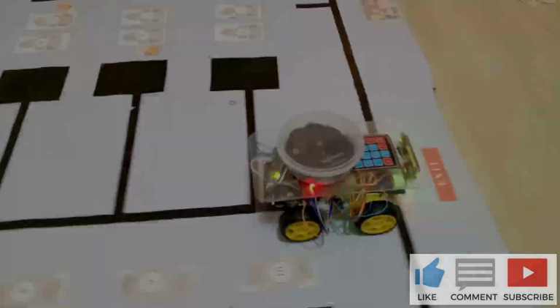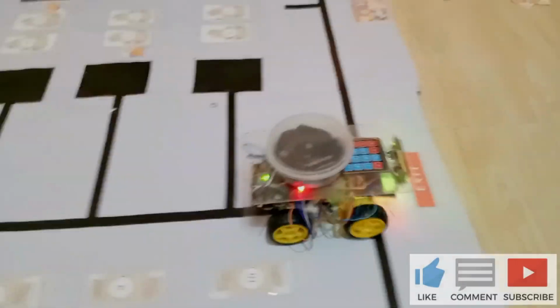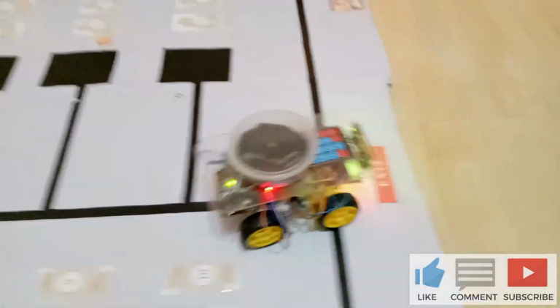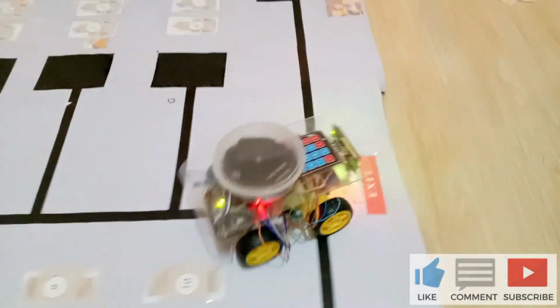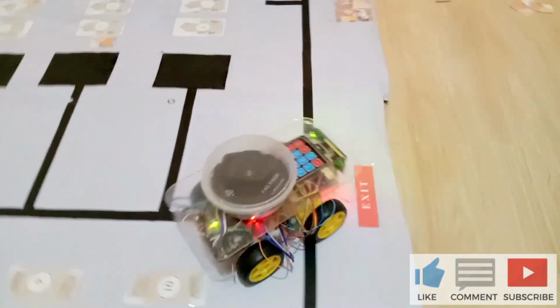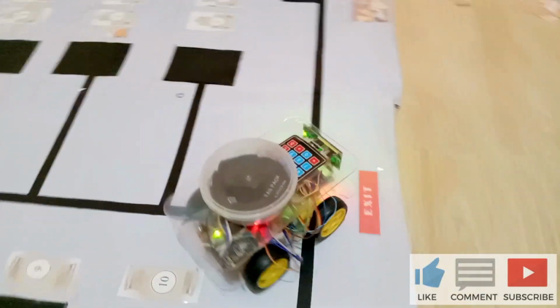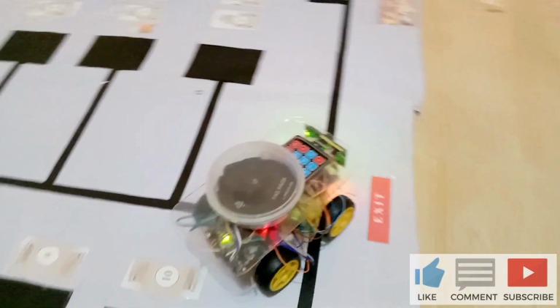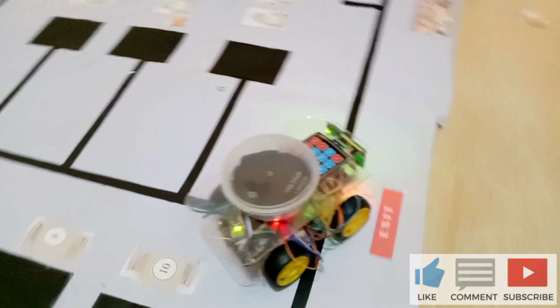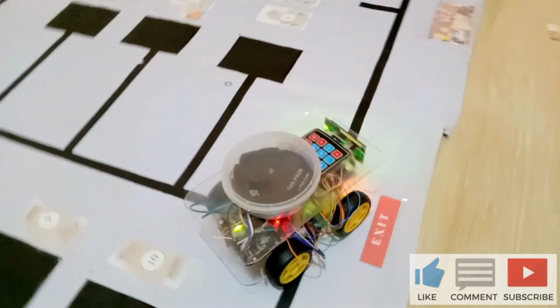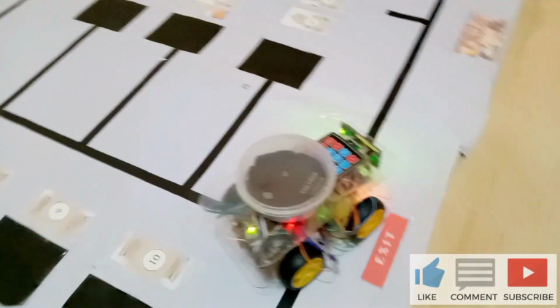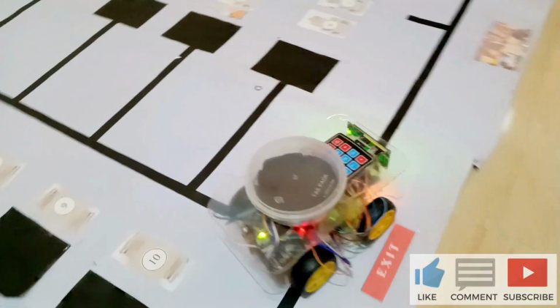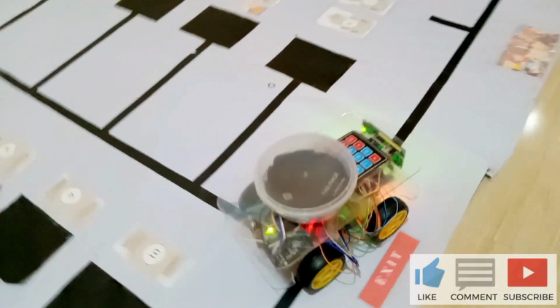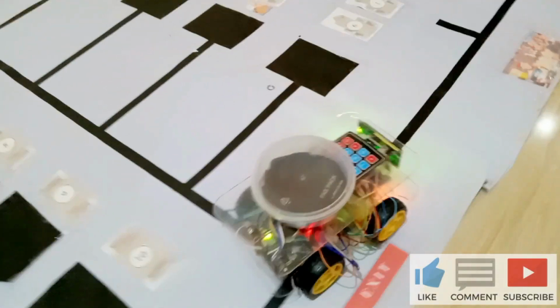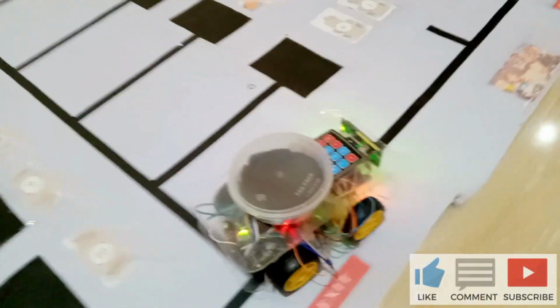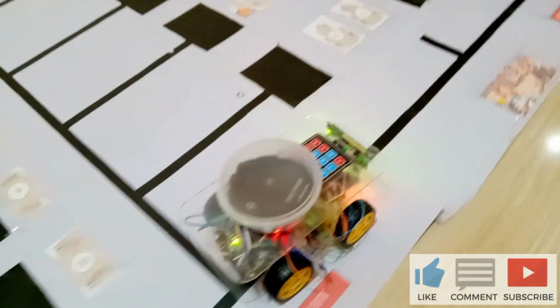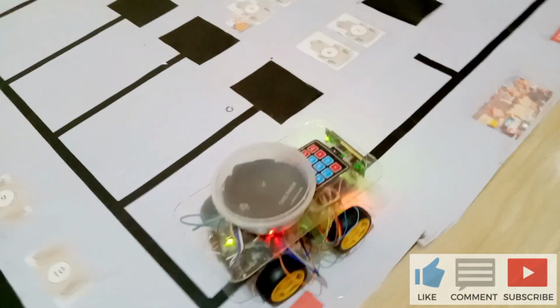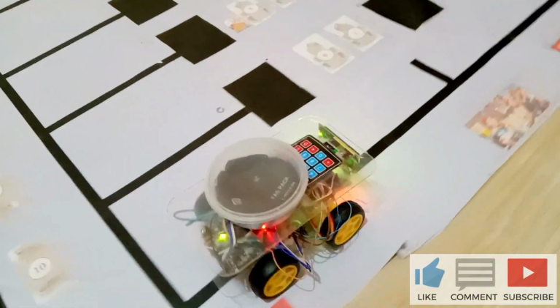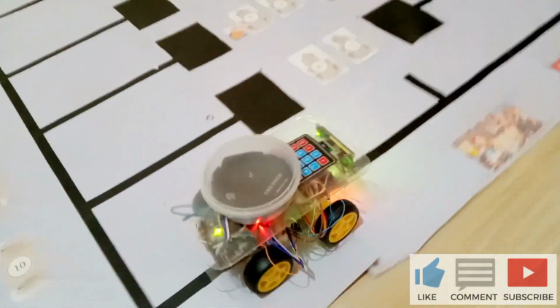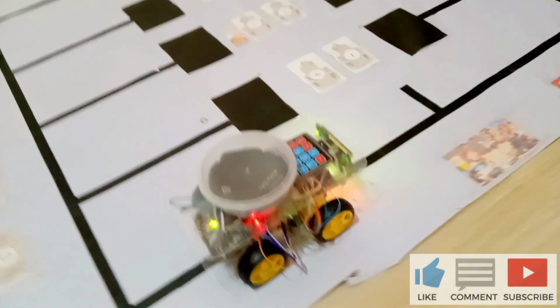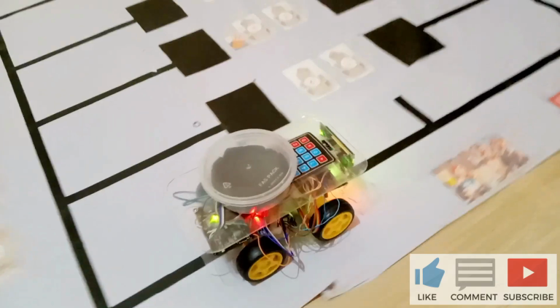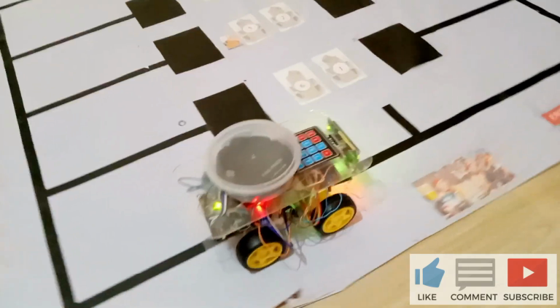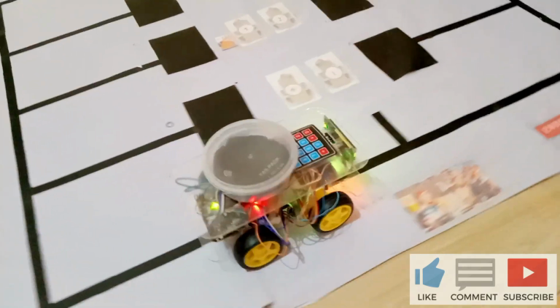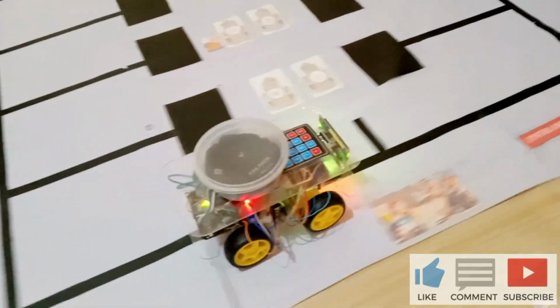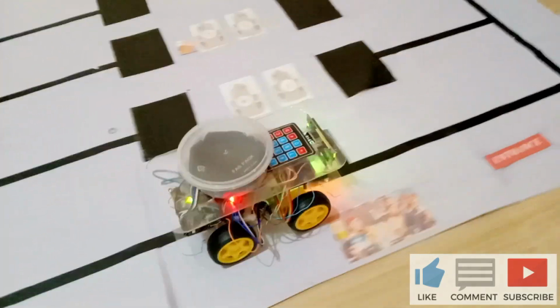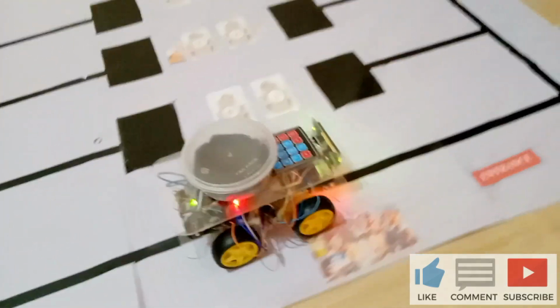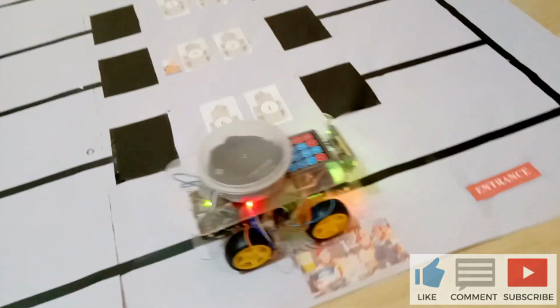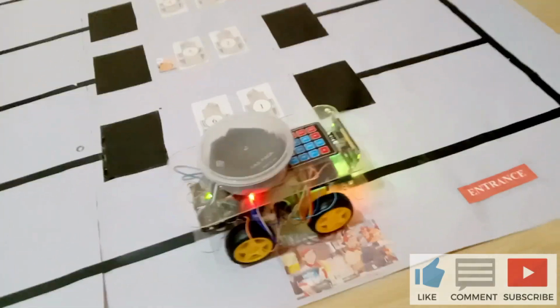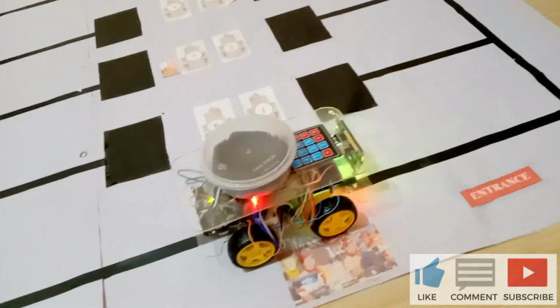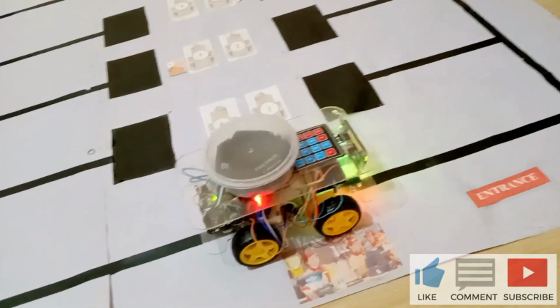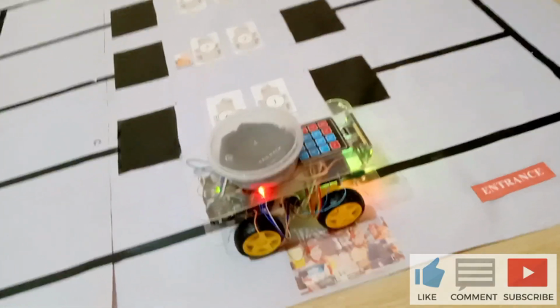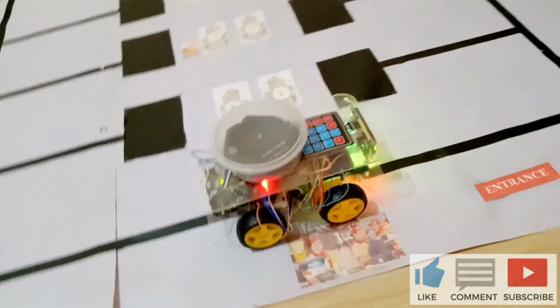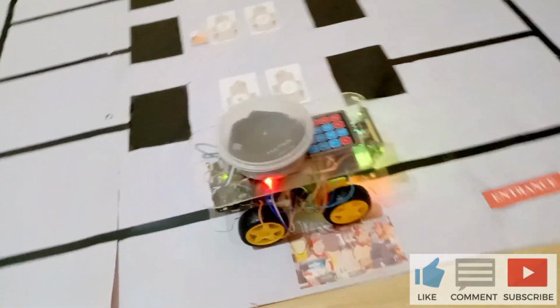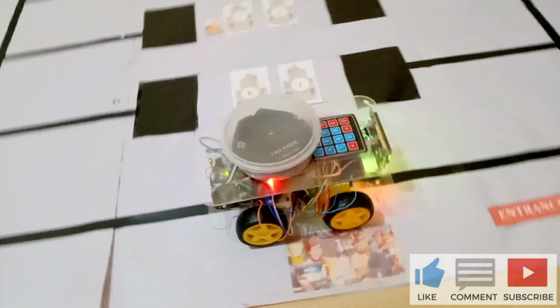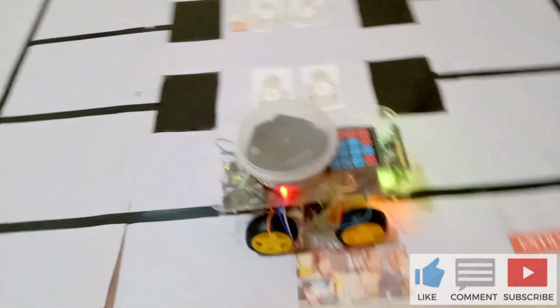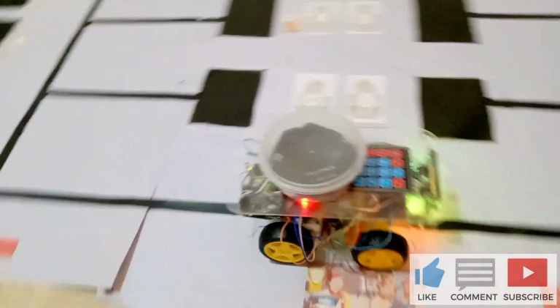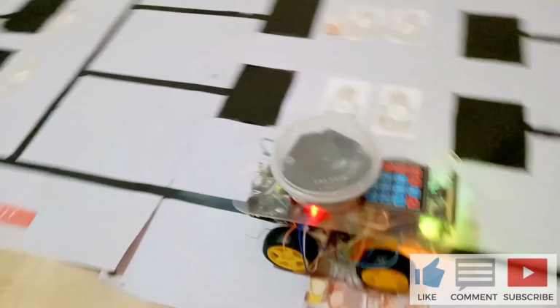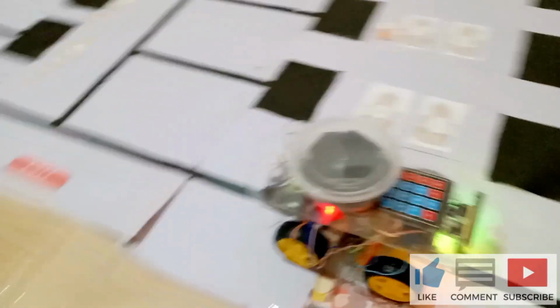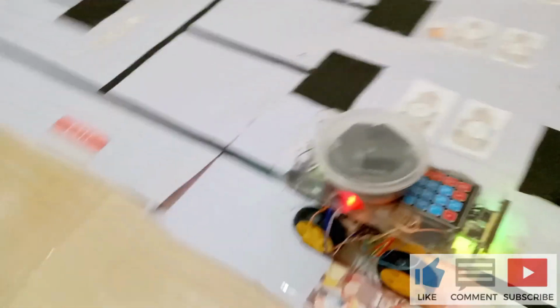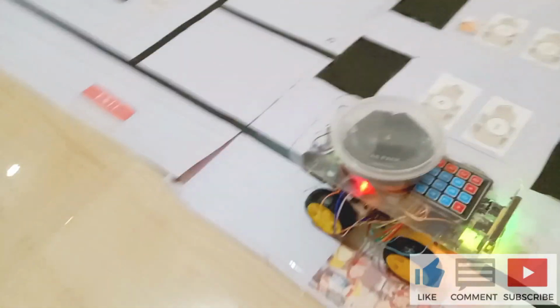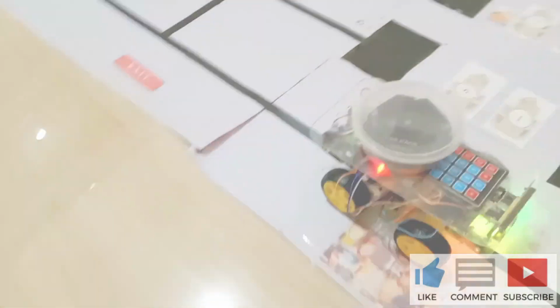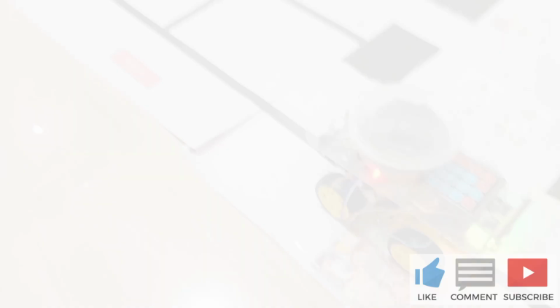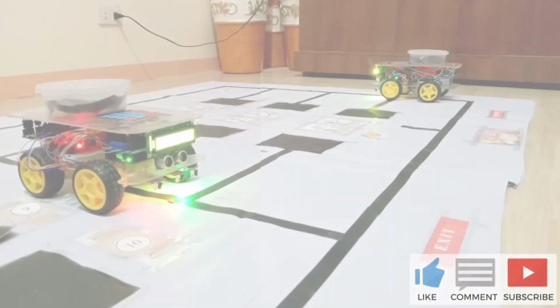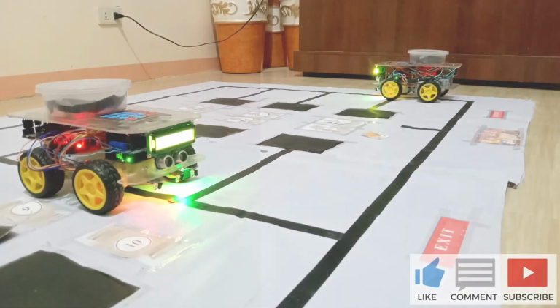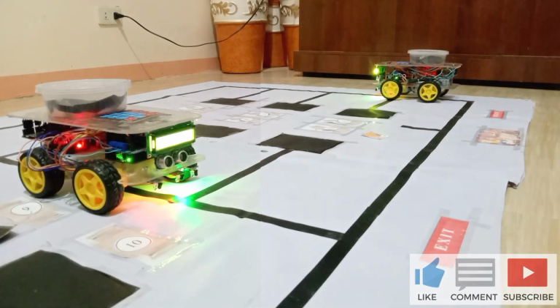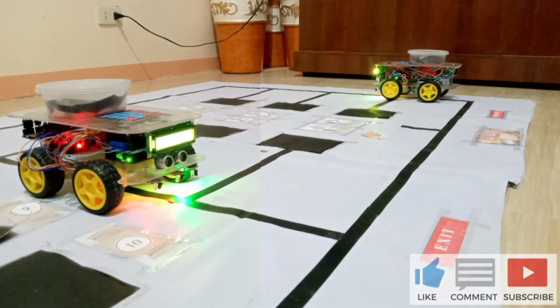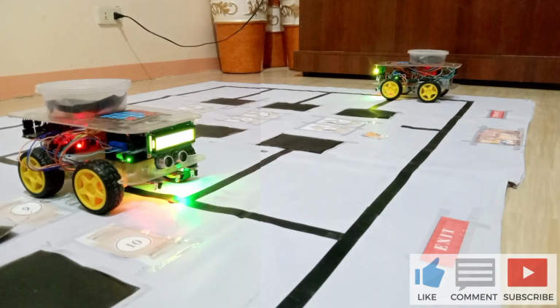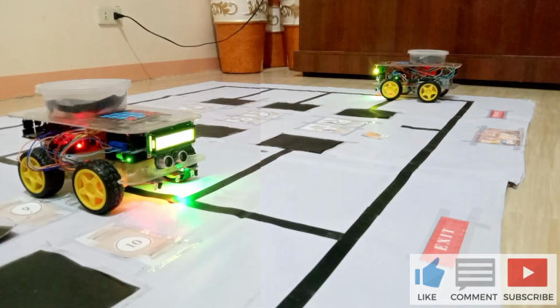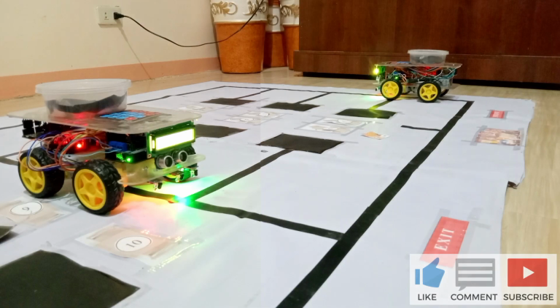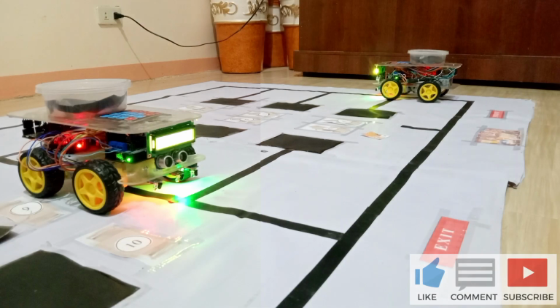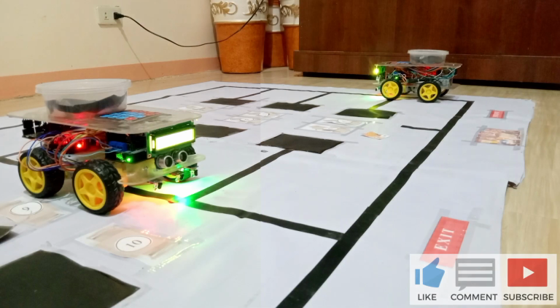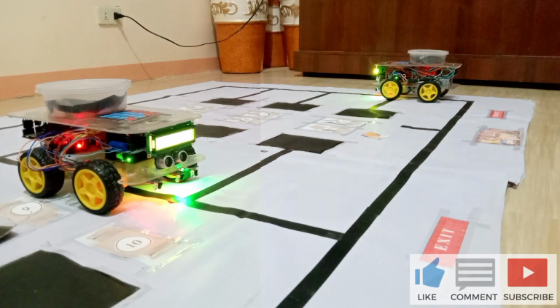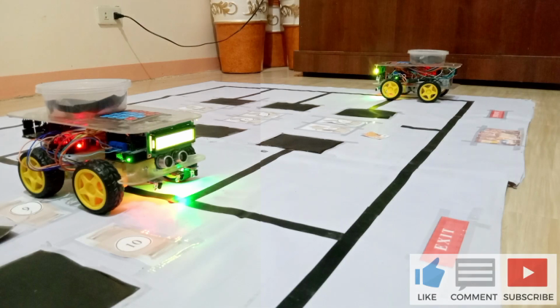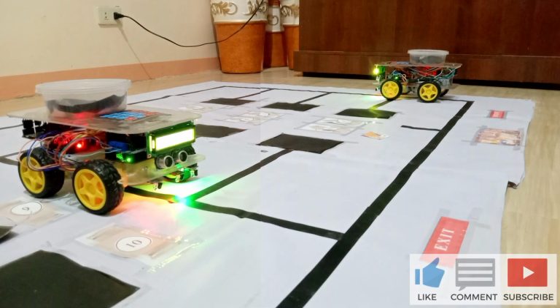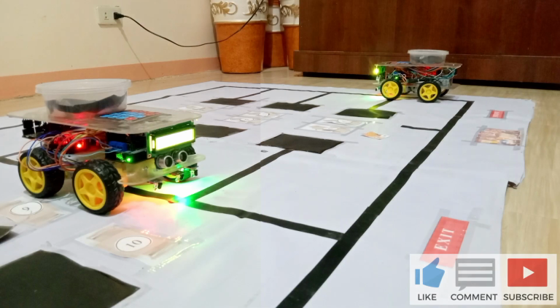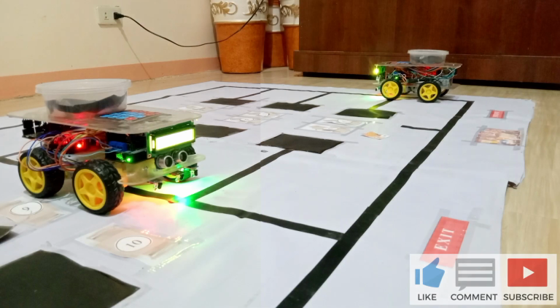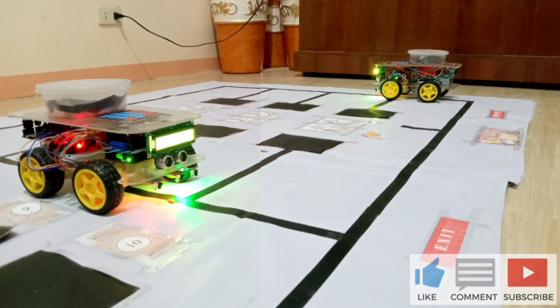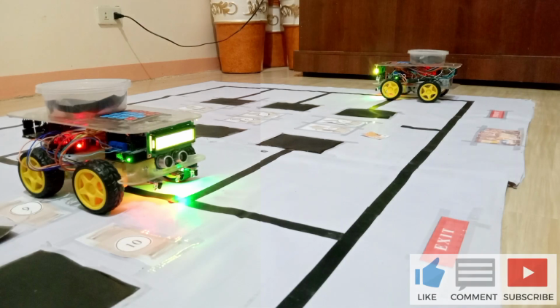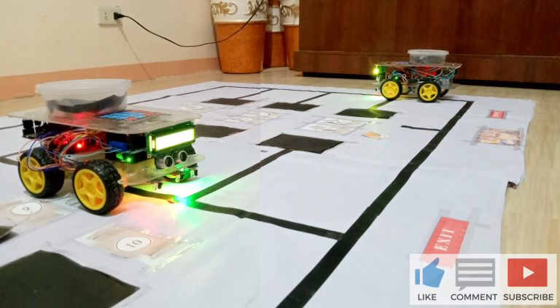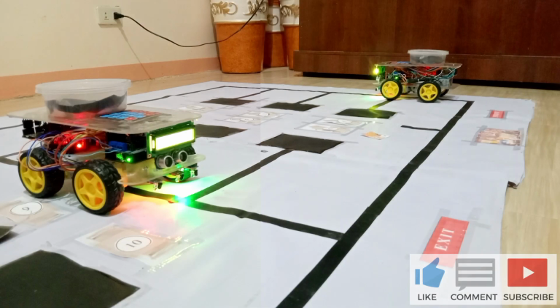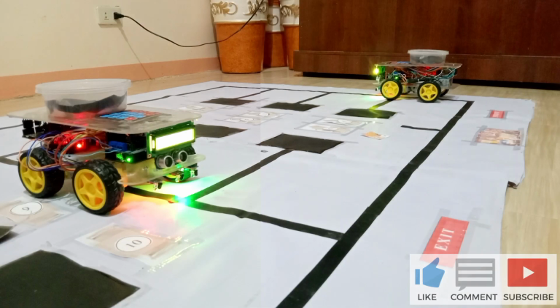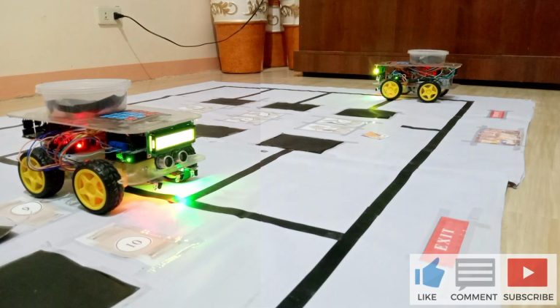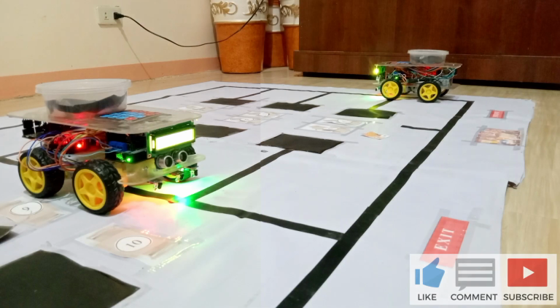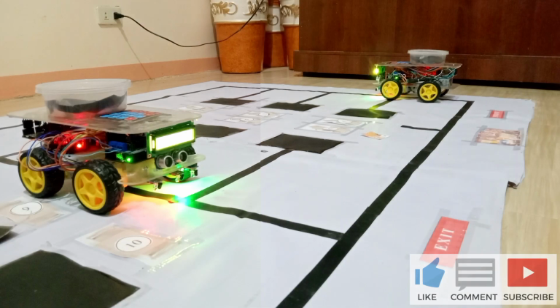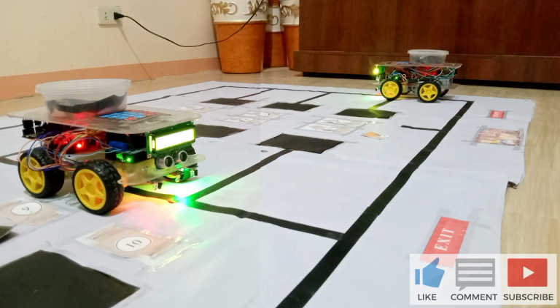This Robot Waiter is the combination of a line-following robot and an obstacle-avoiding robot. Let's get started.